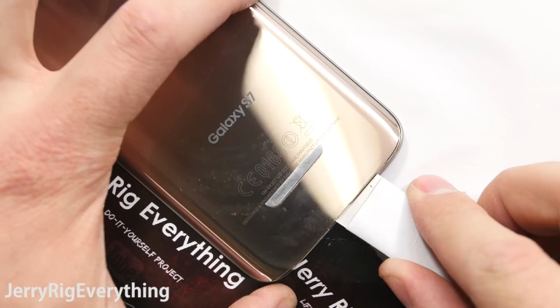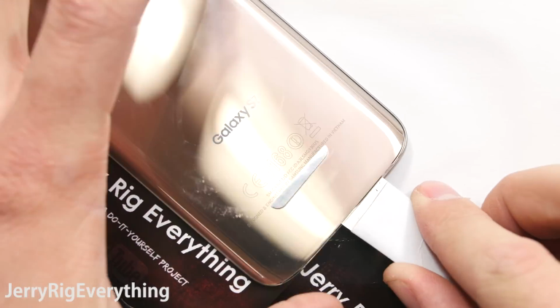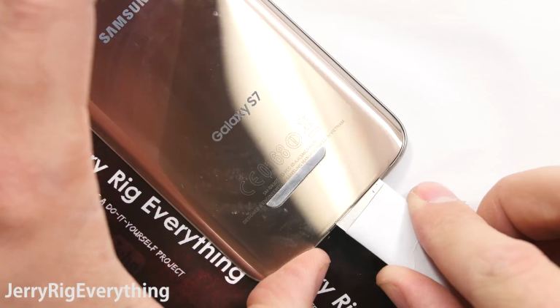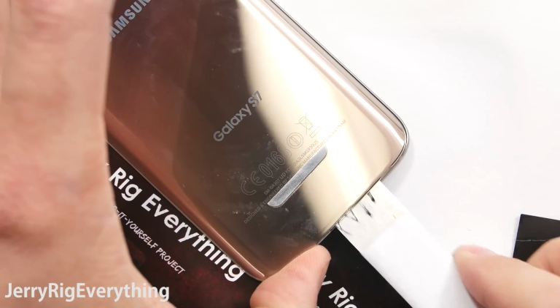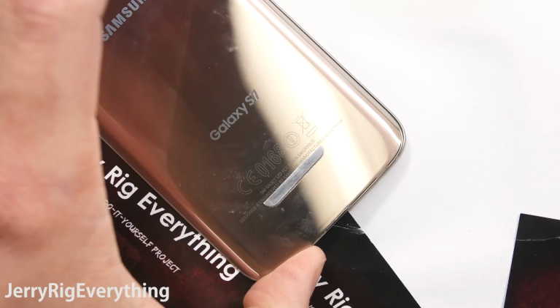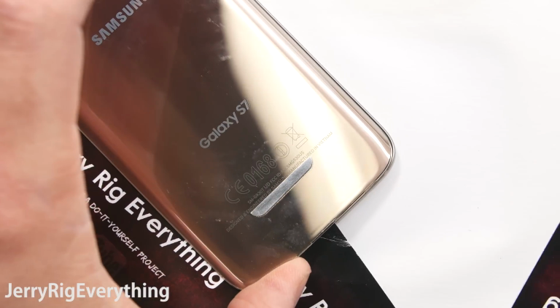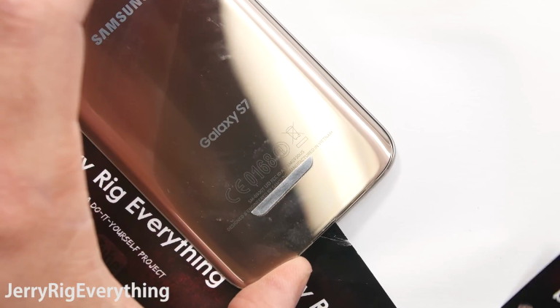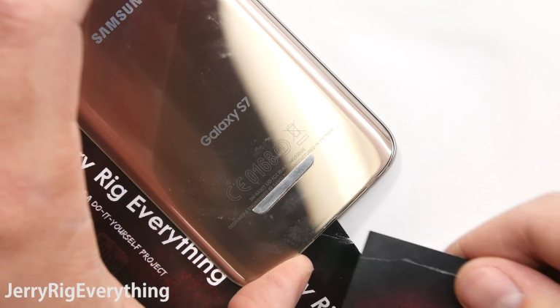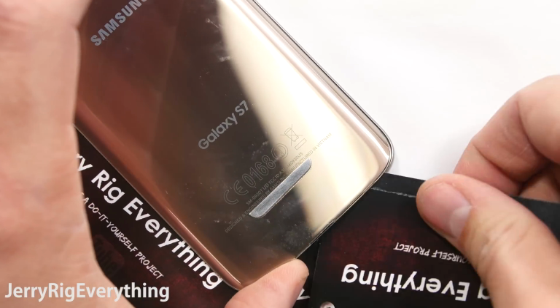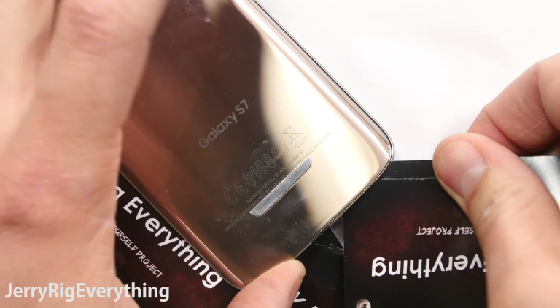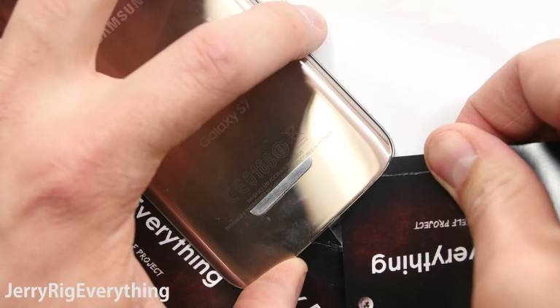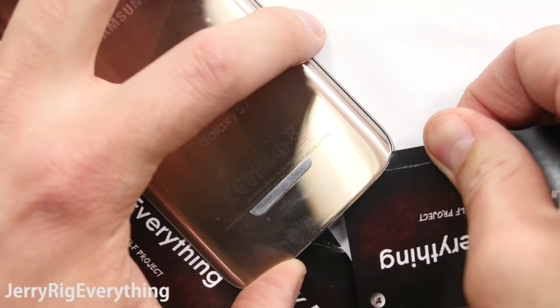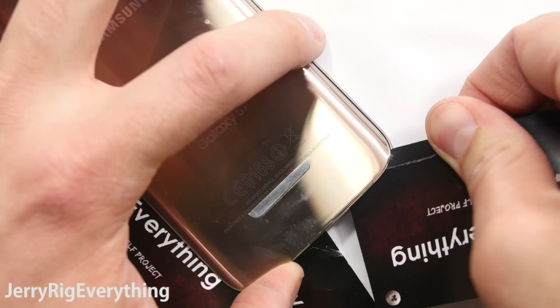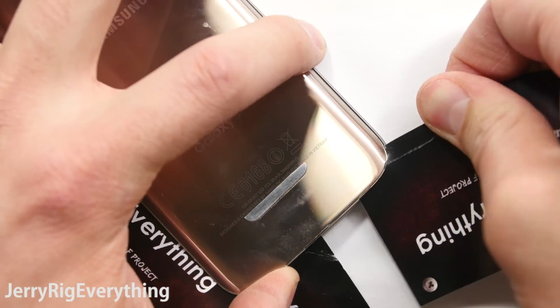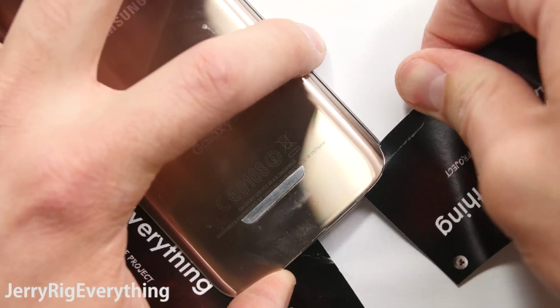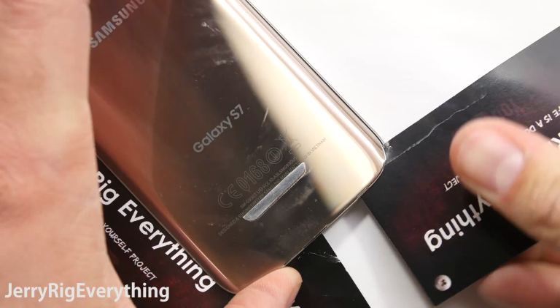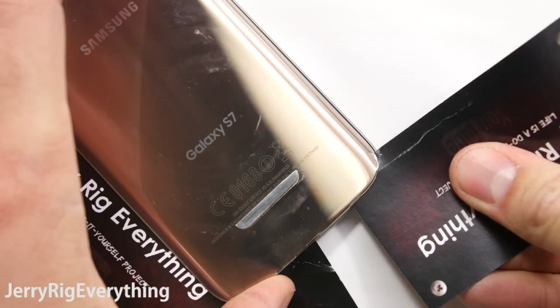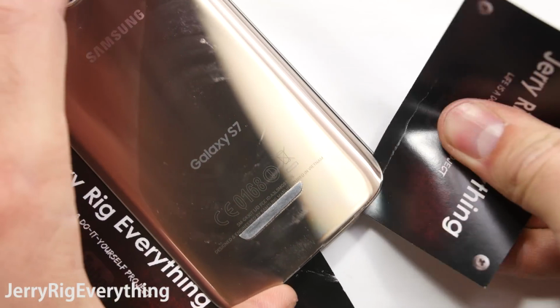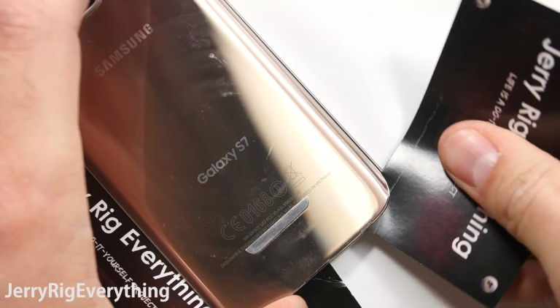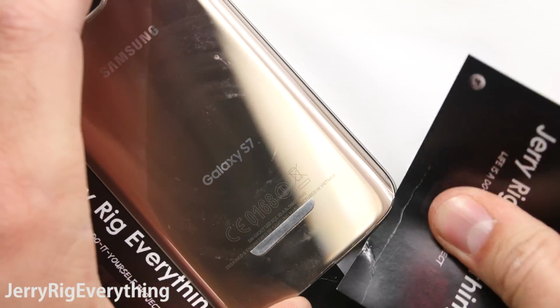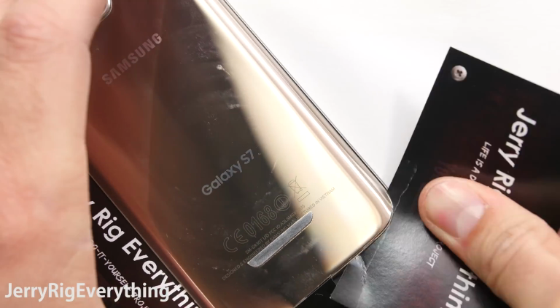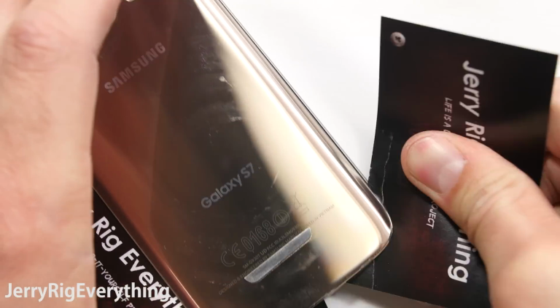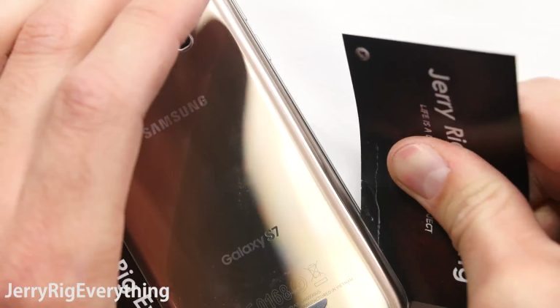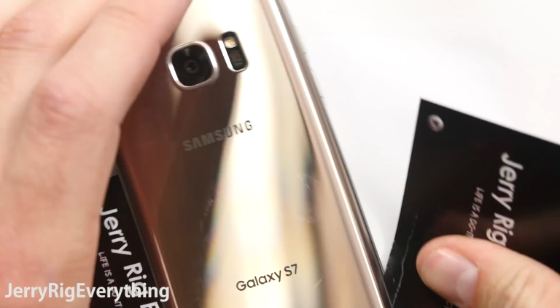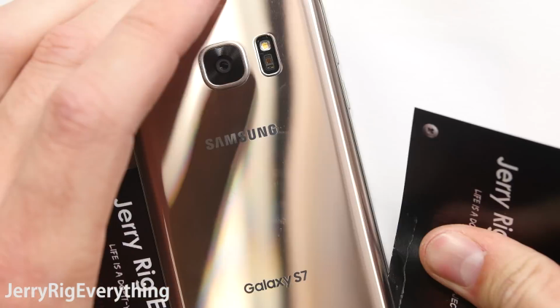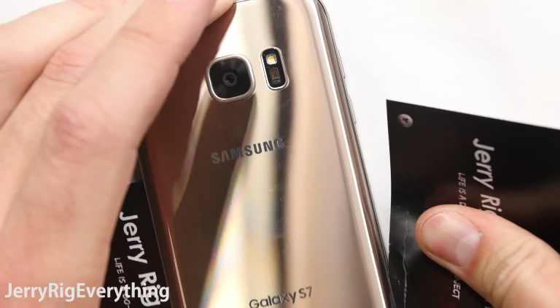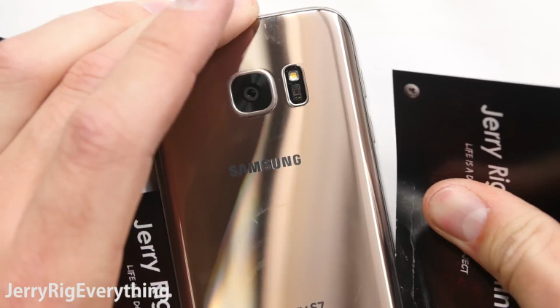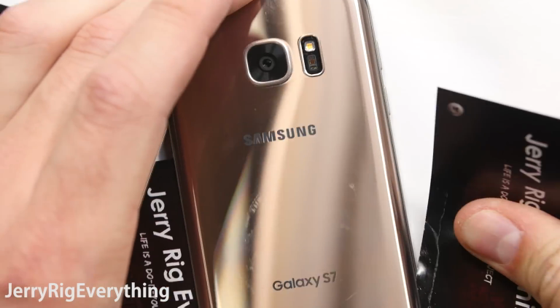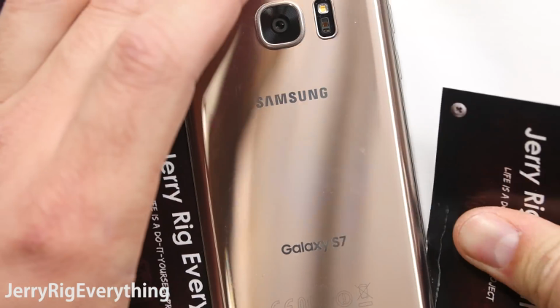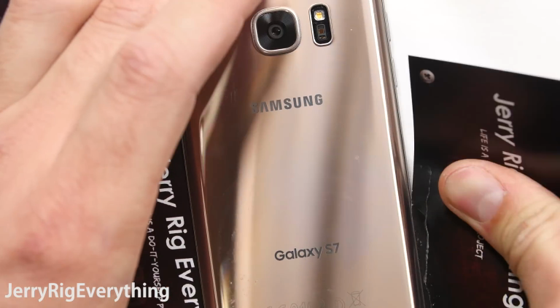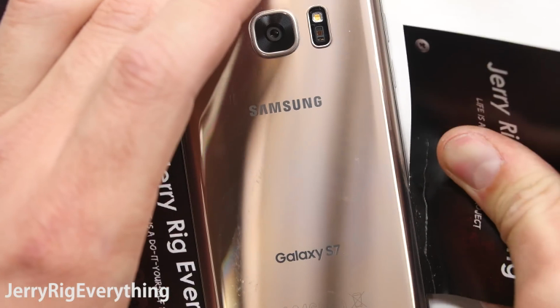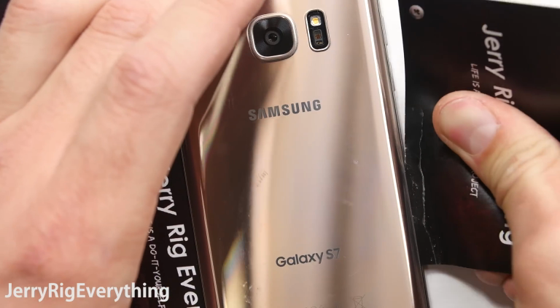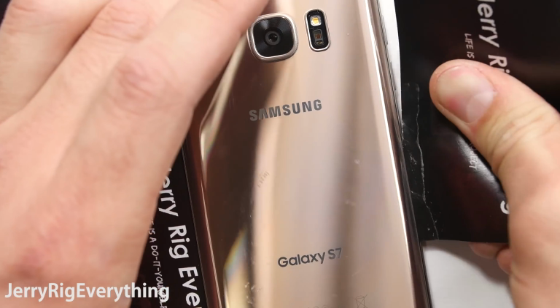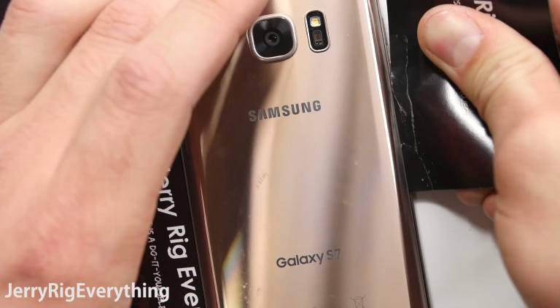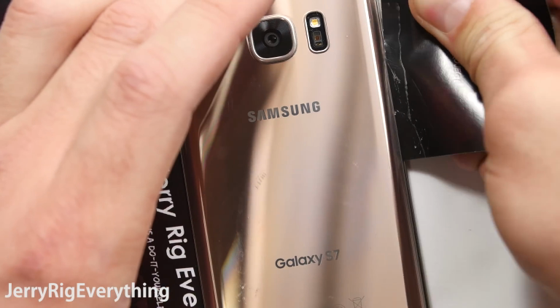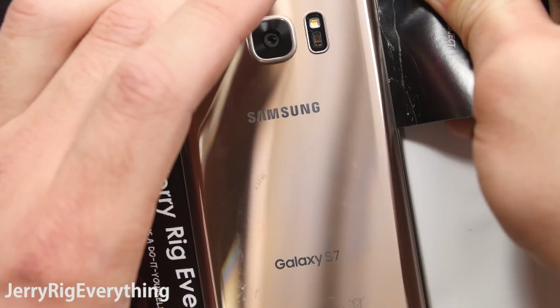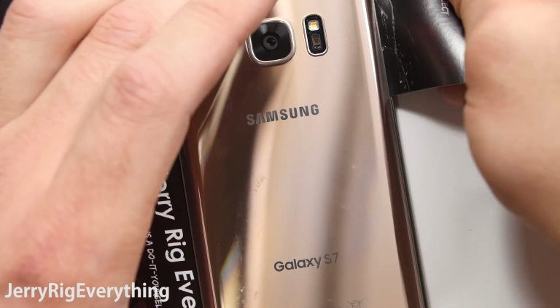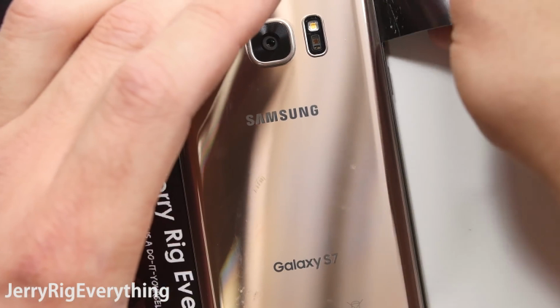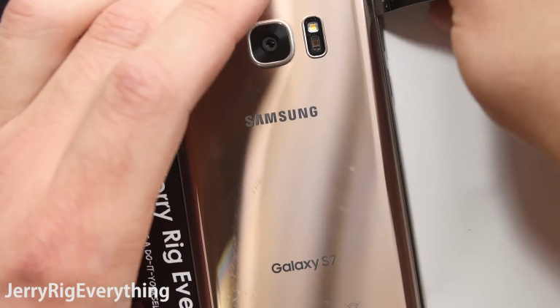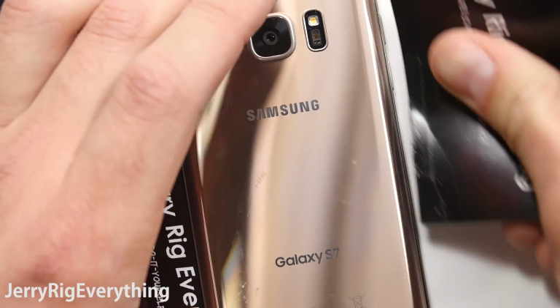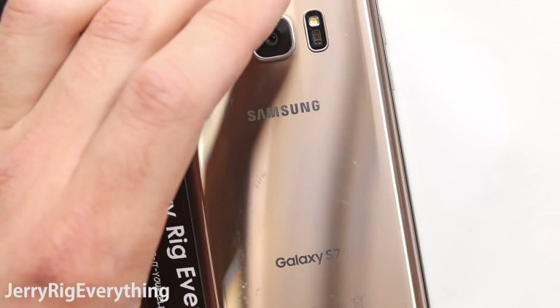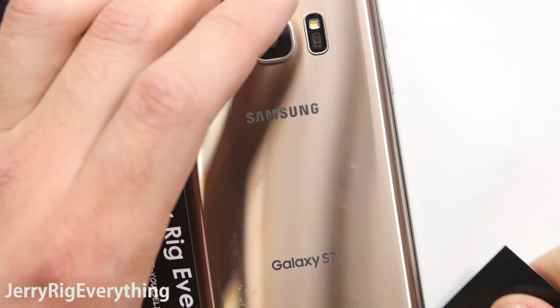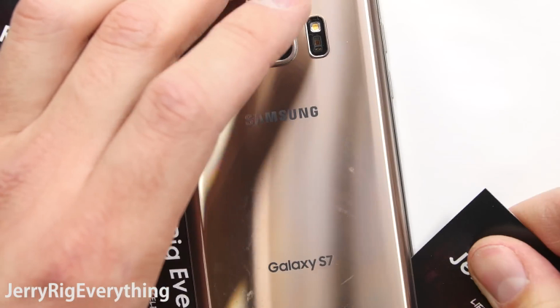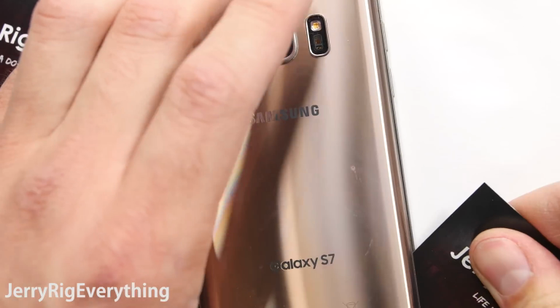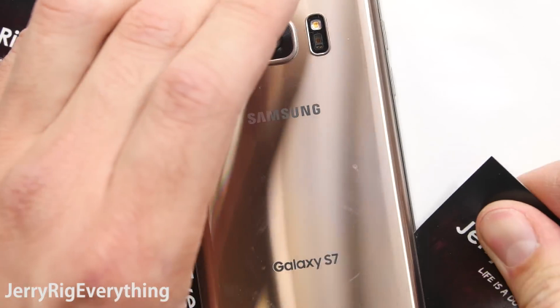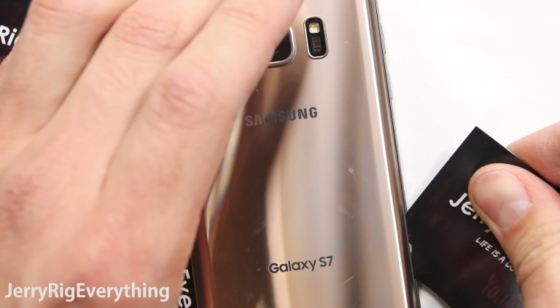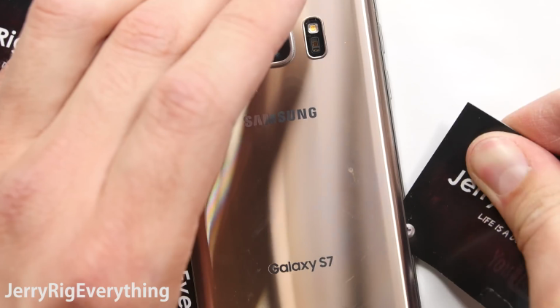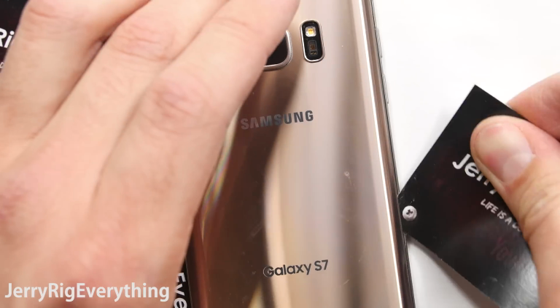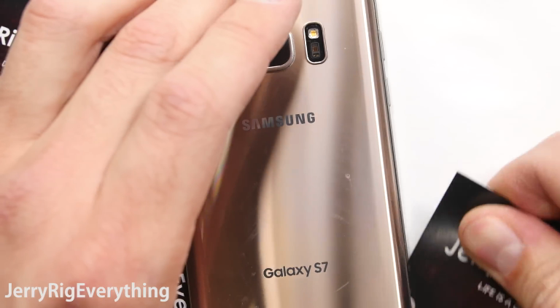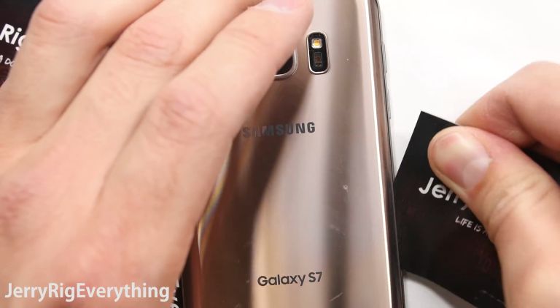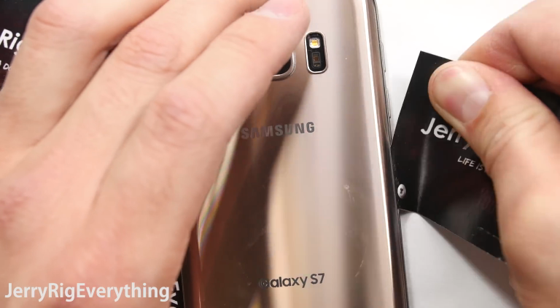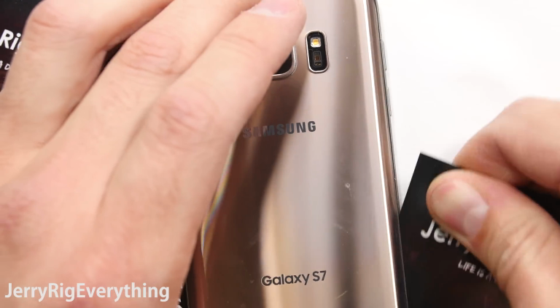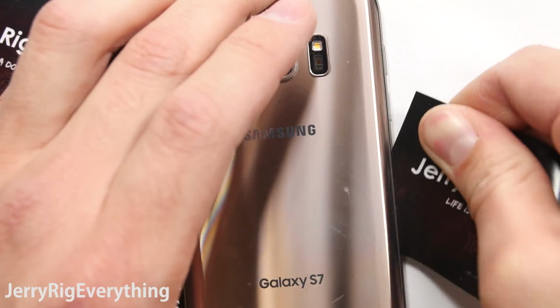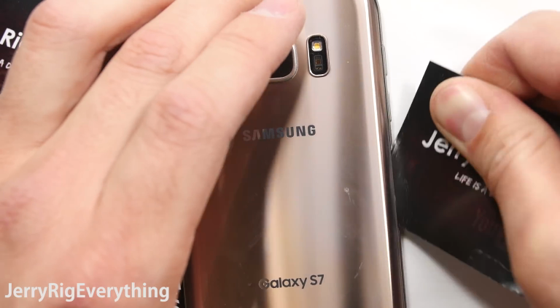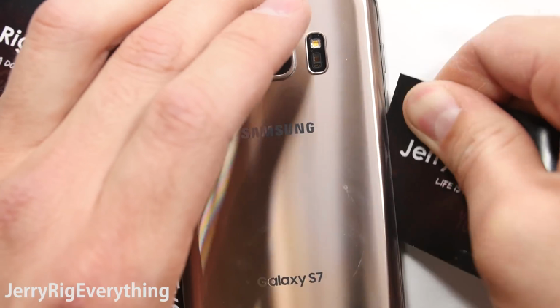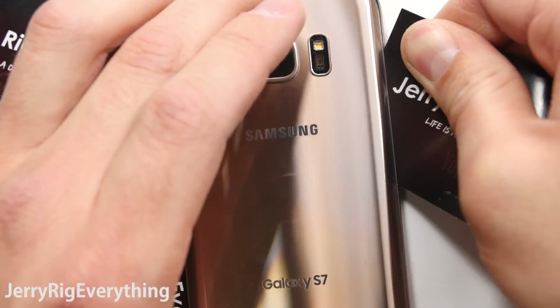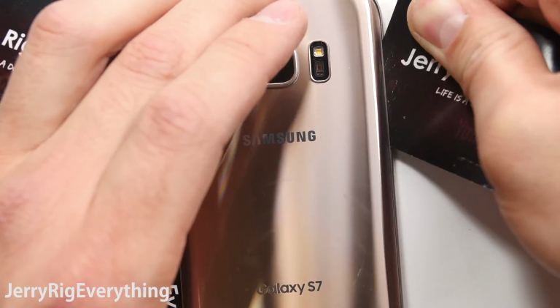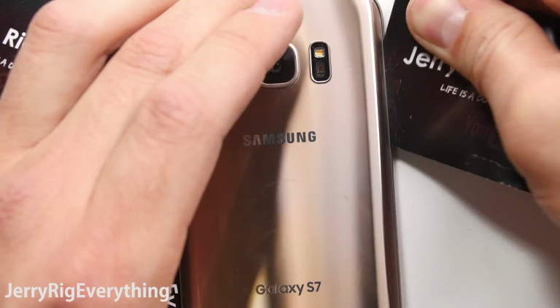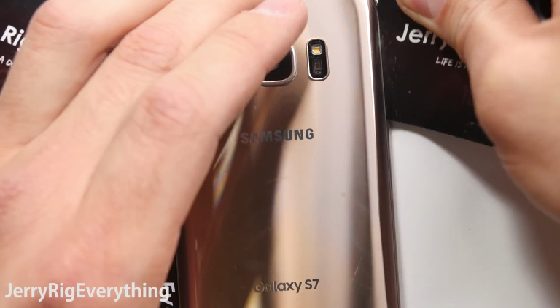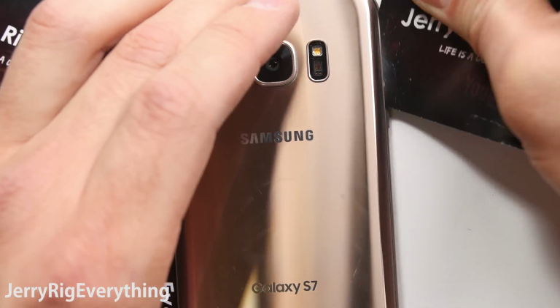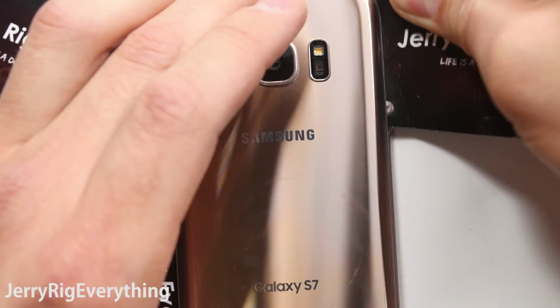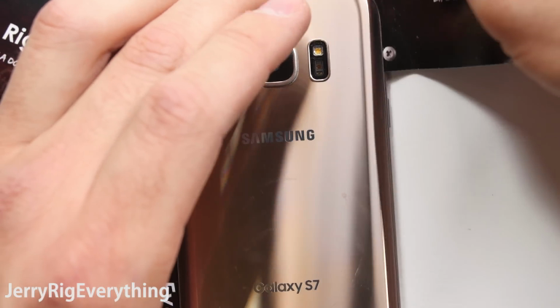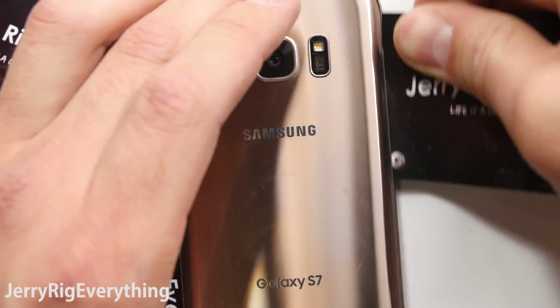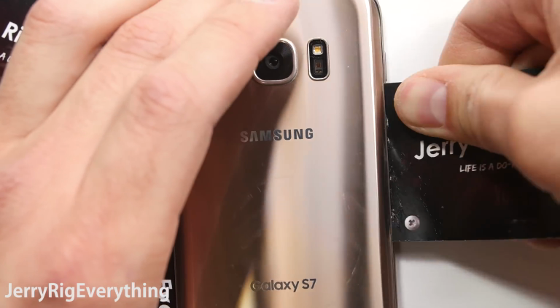Once you have sliced through the adhesive on both sides, make sure you don't go too deep or you will cut into the QI charger. Then you can remove the back panel.